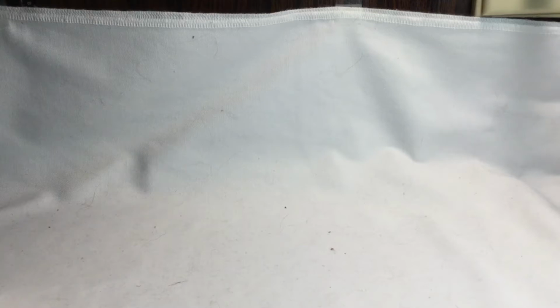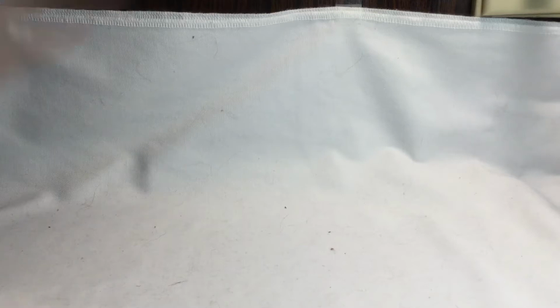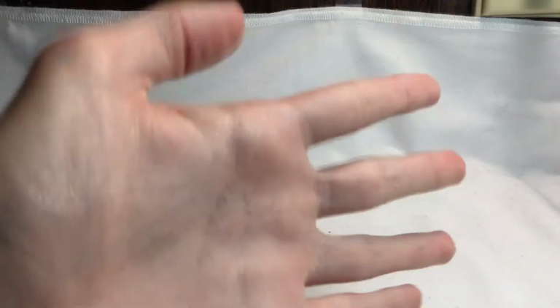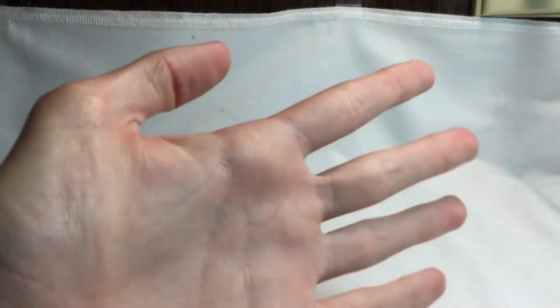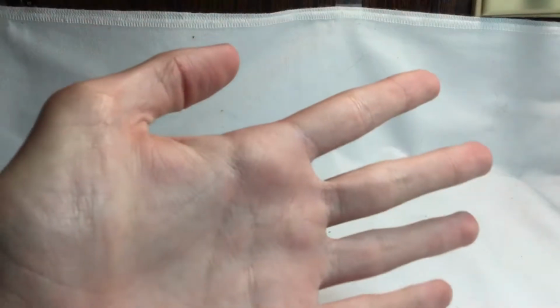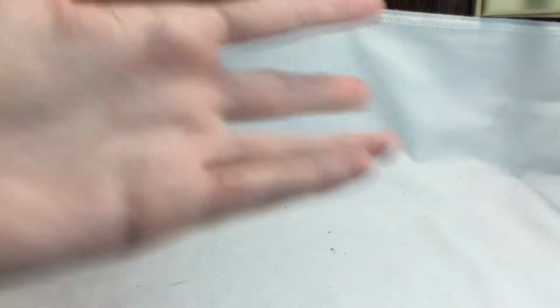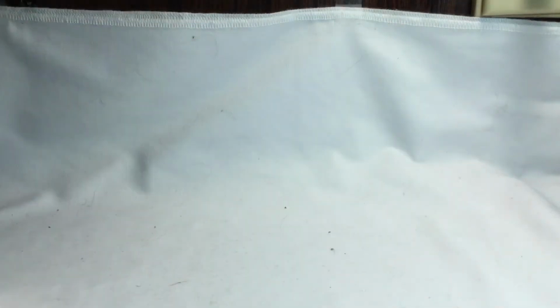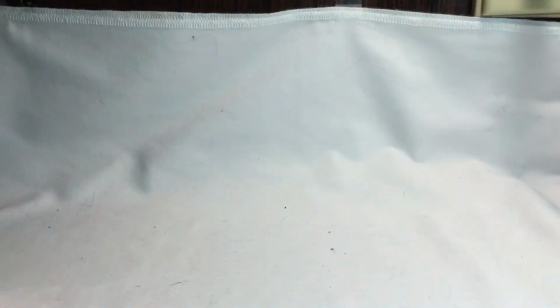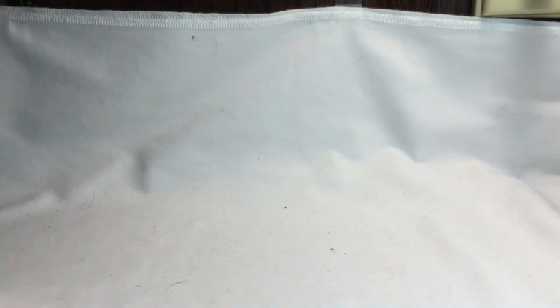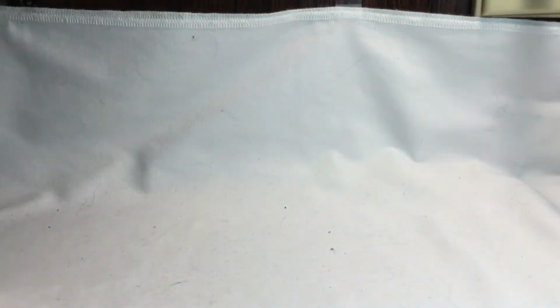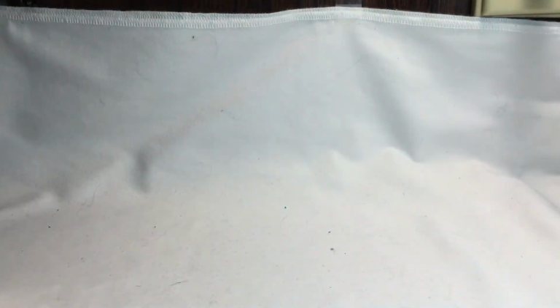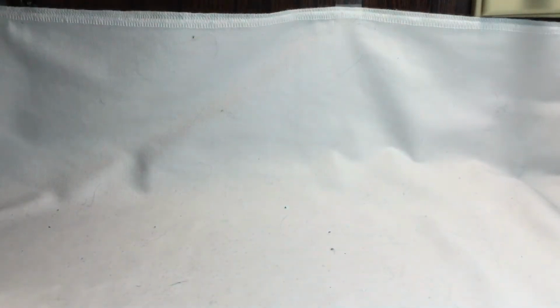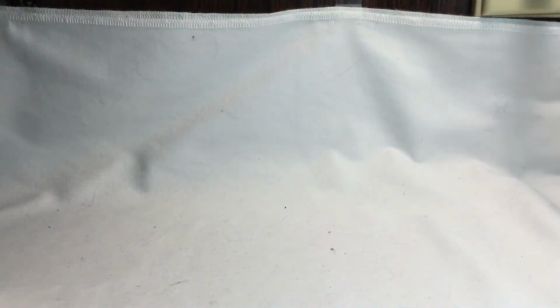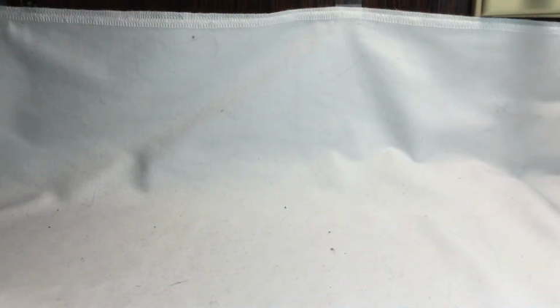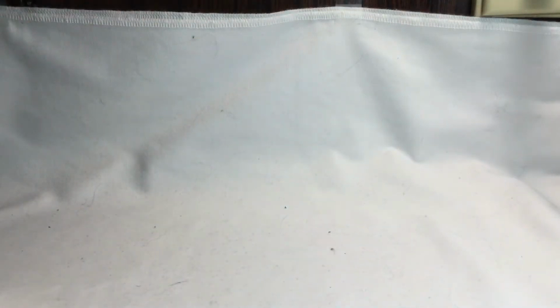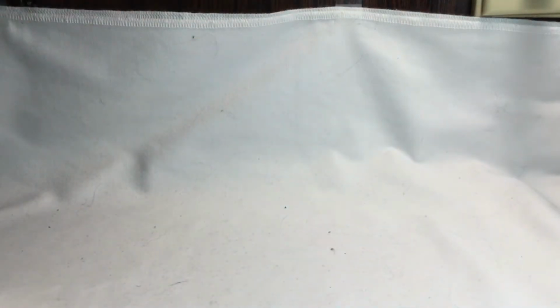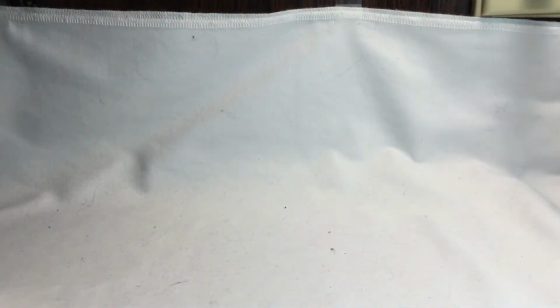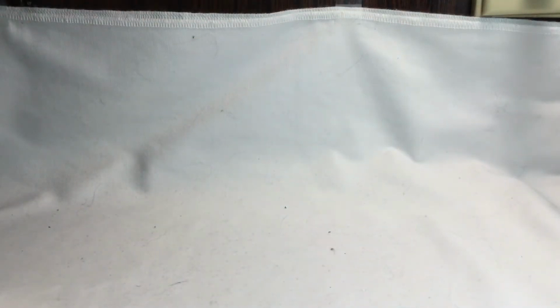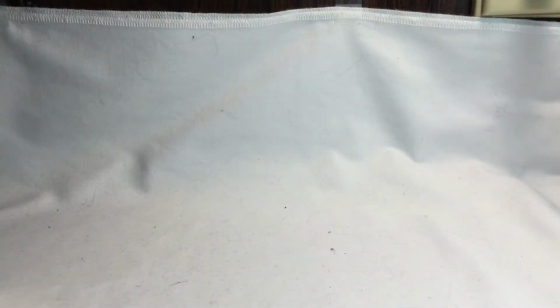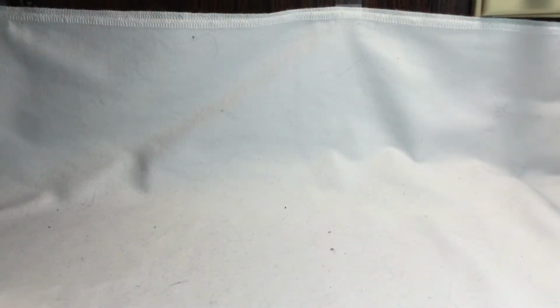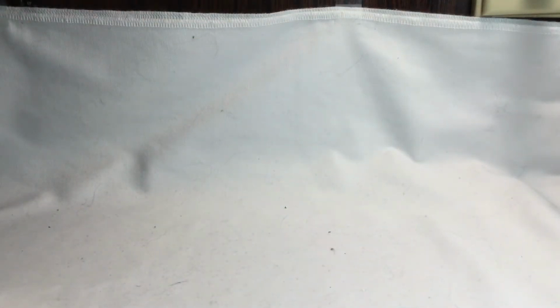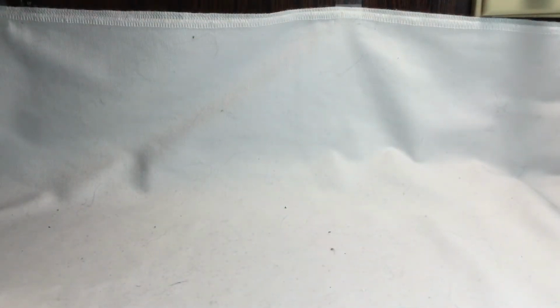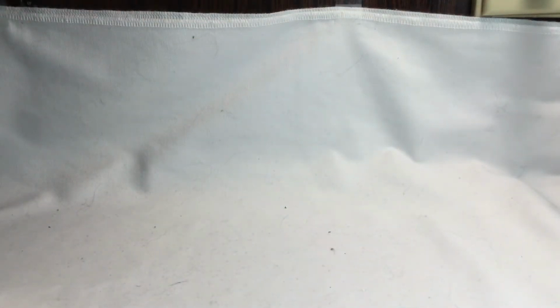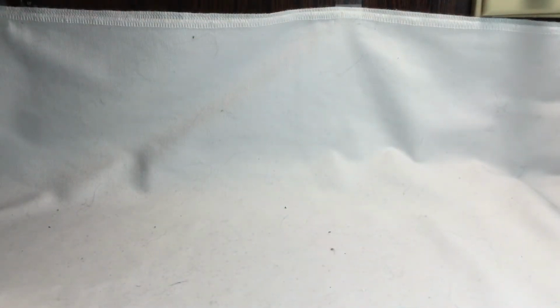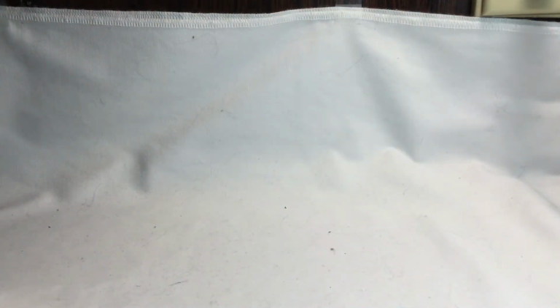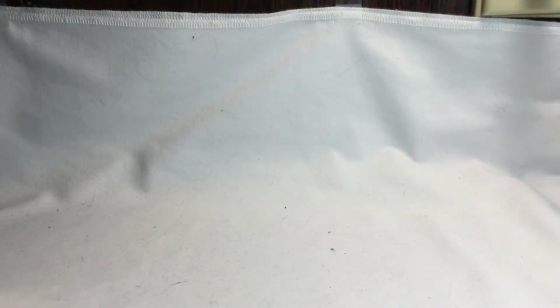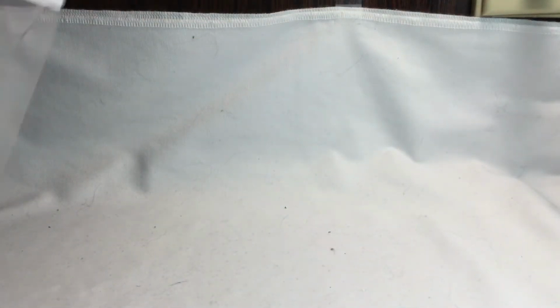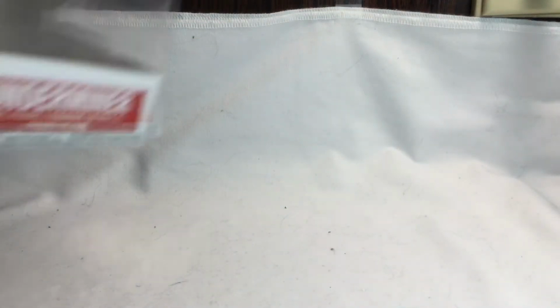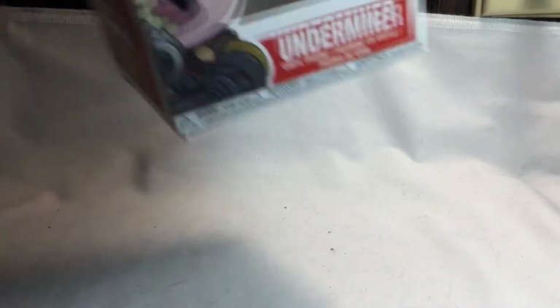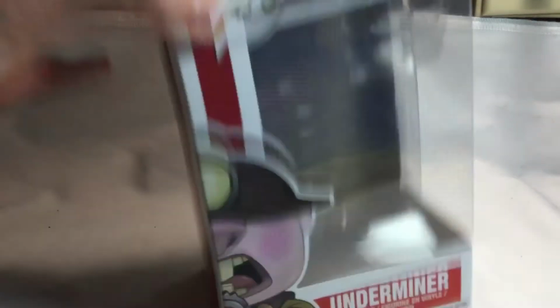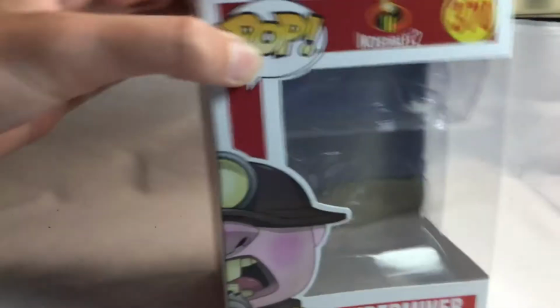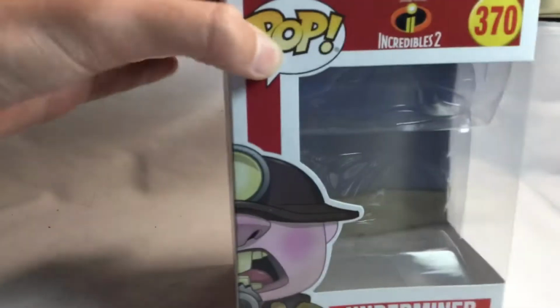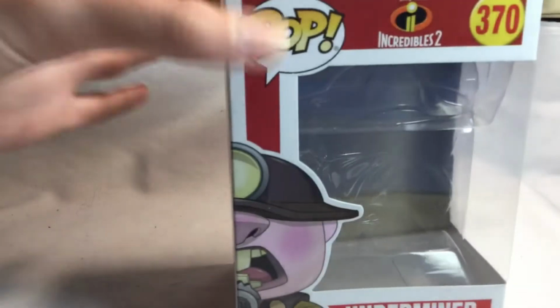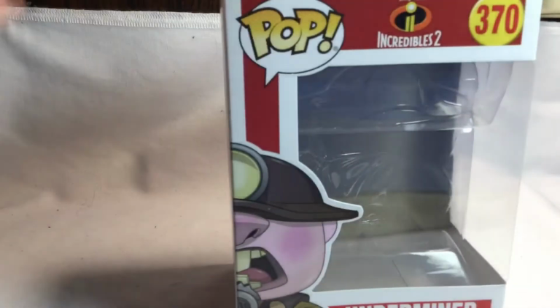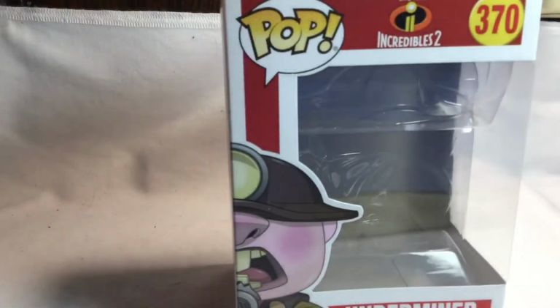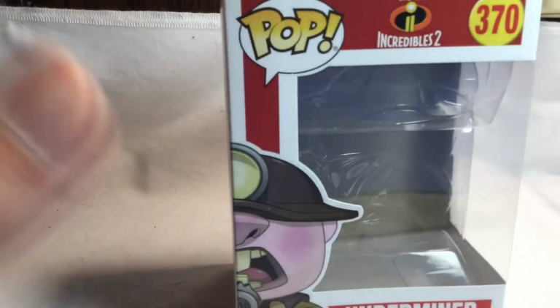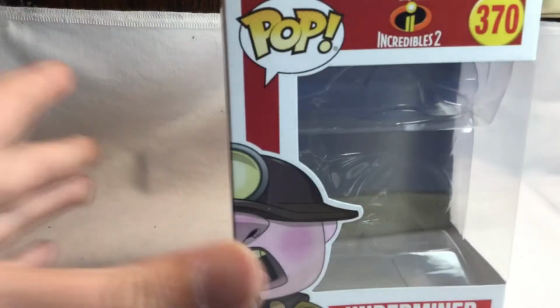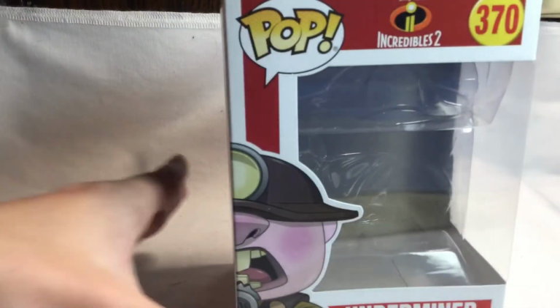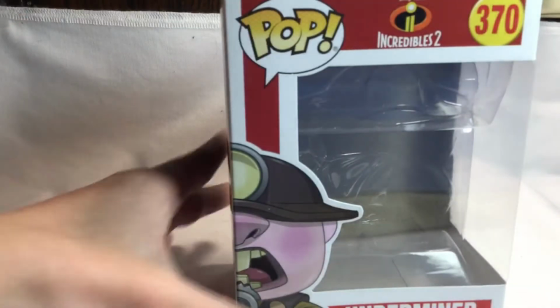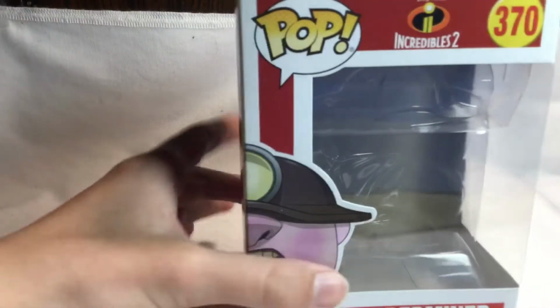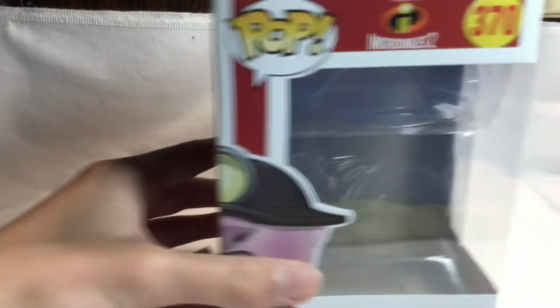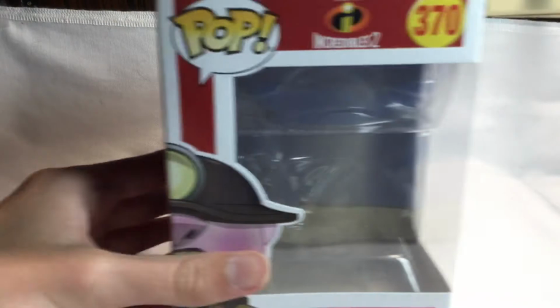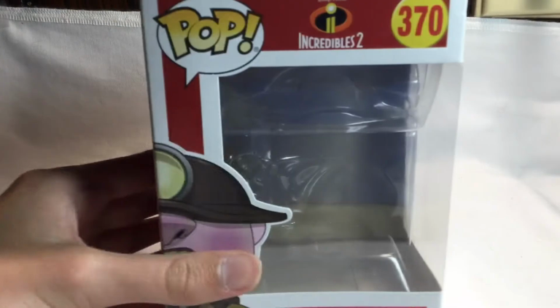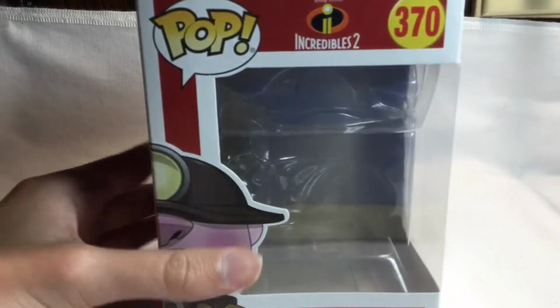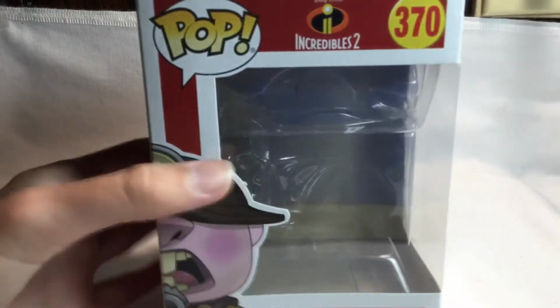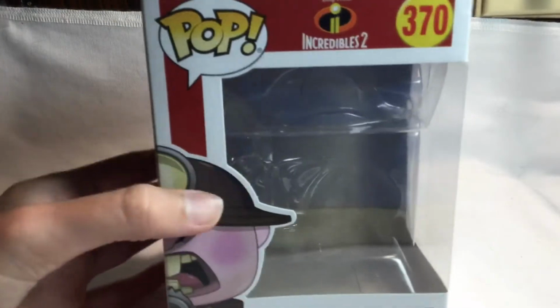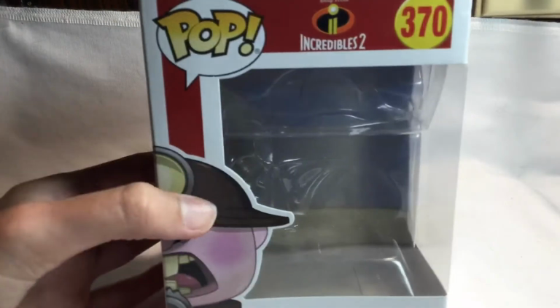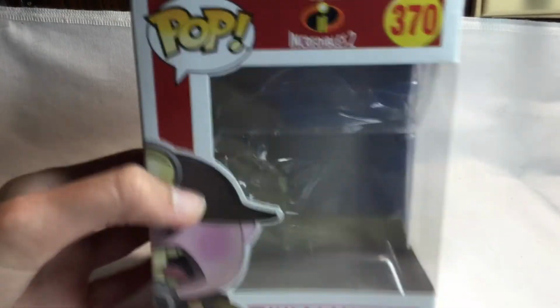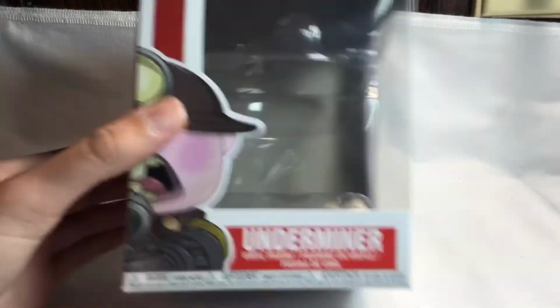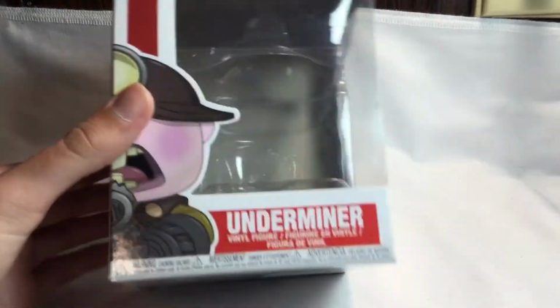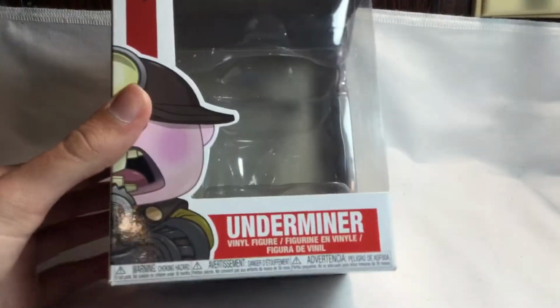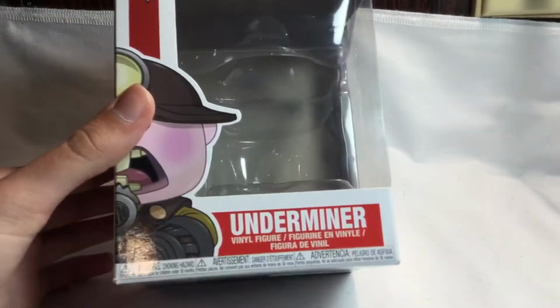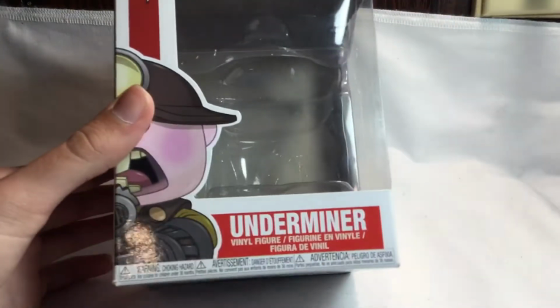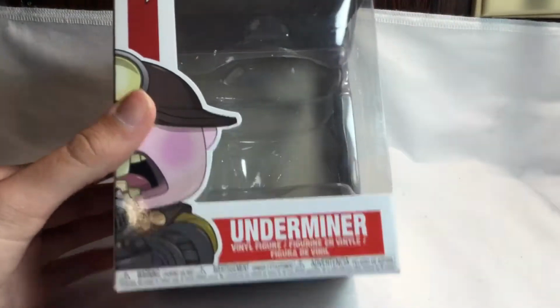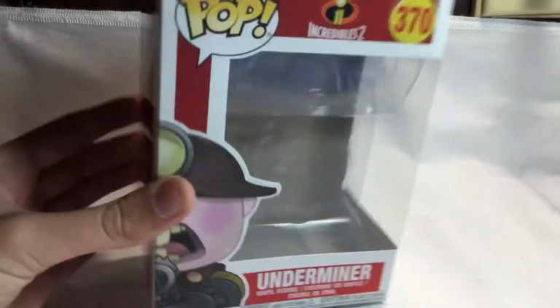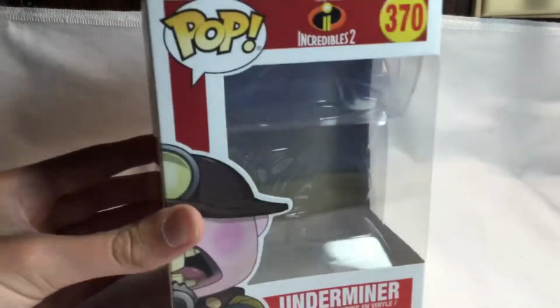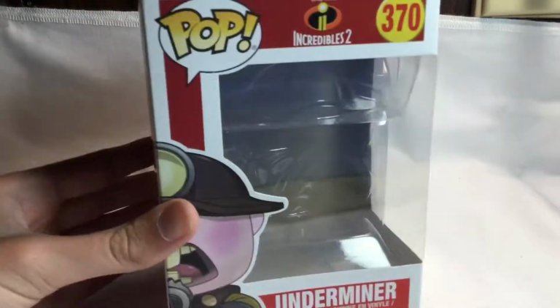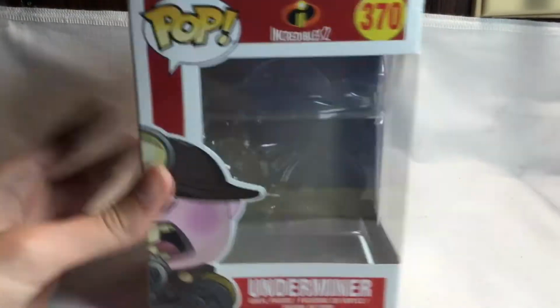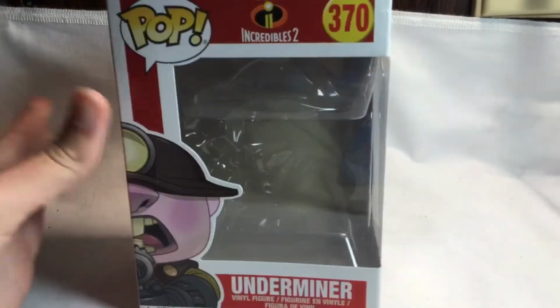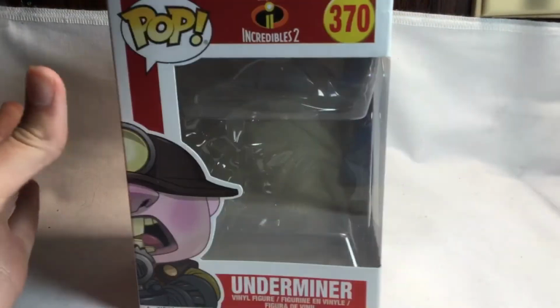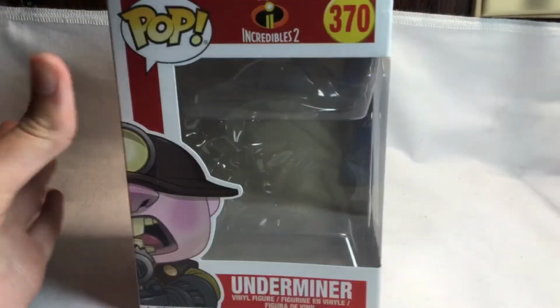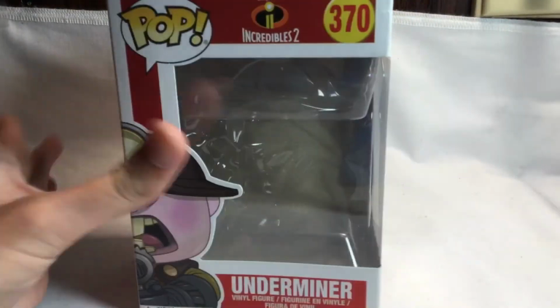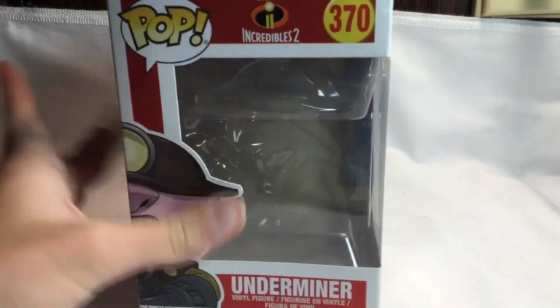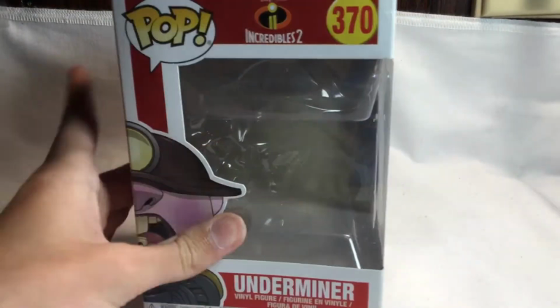Hey guys, RayaTheNerd here, and today we're going to be taking a look at The Incredibles 2 Underminer Funko Pop.